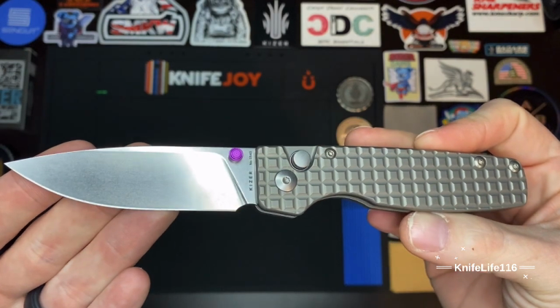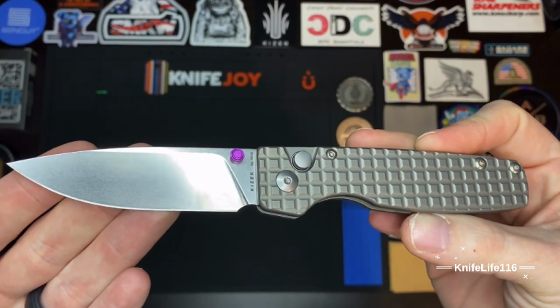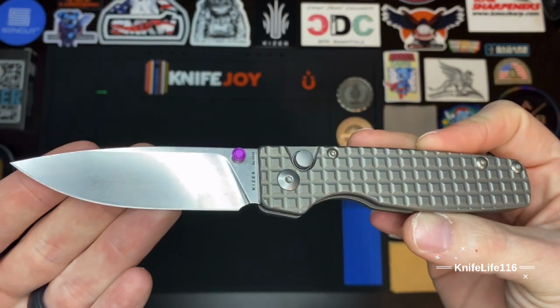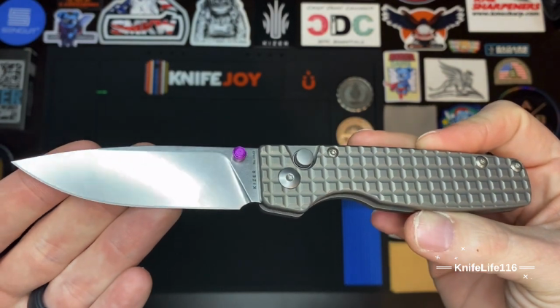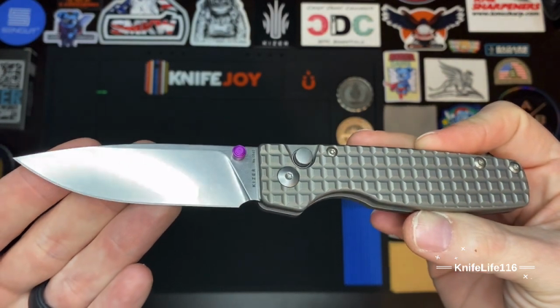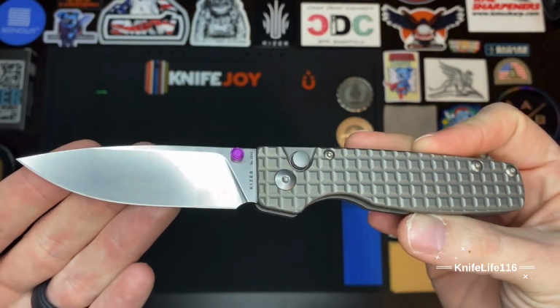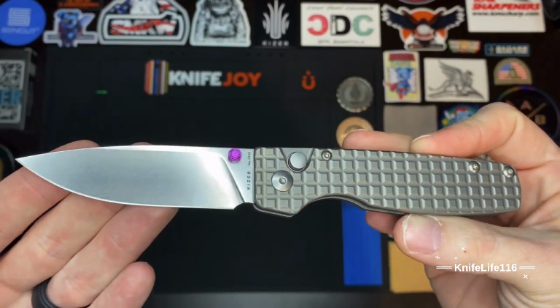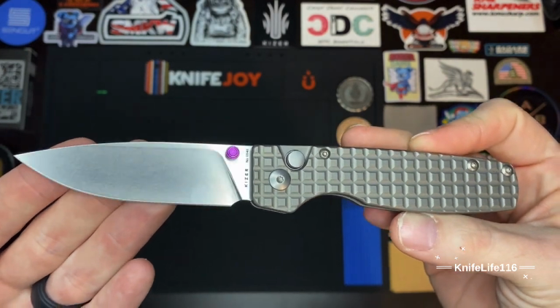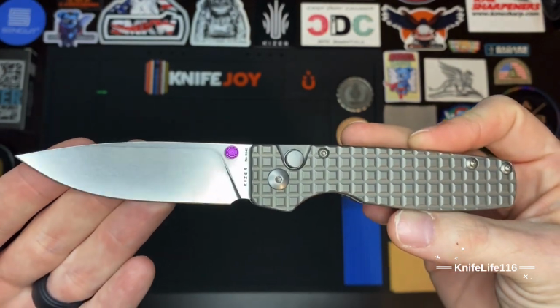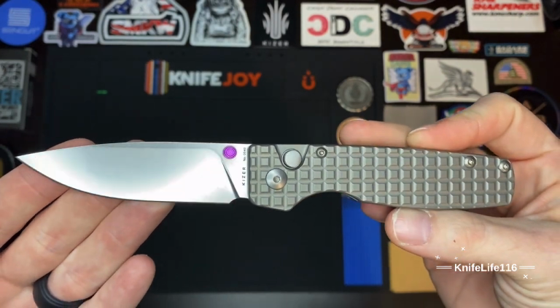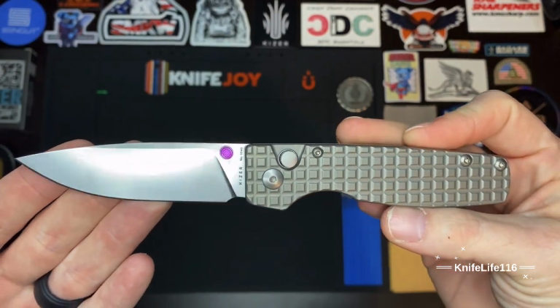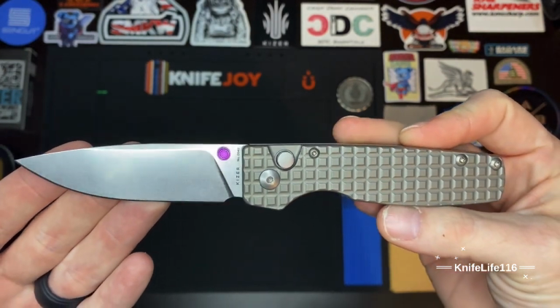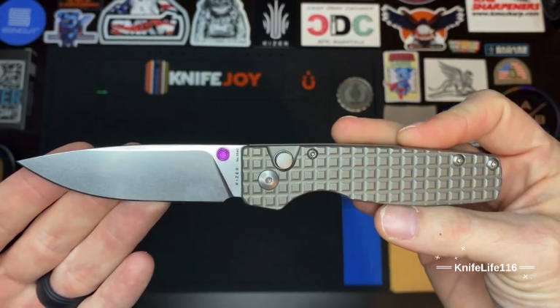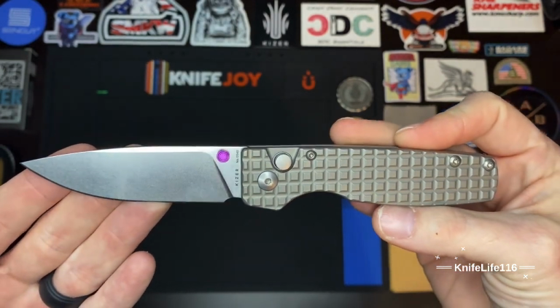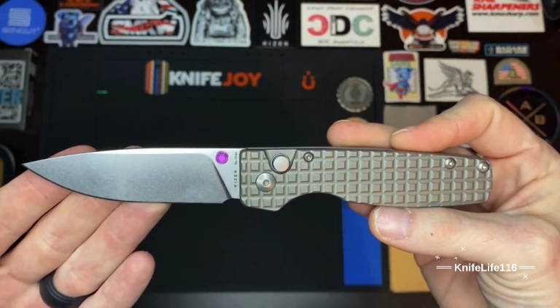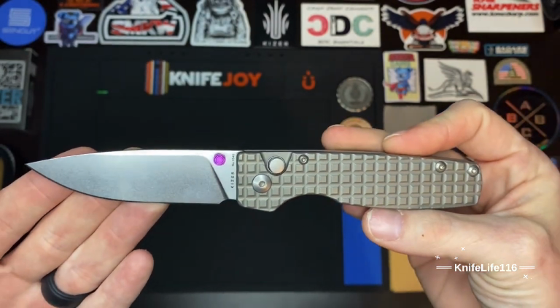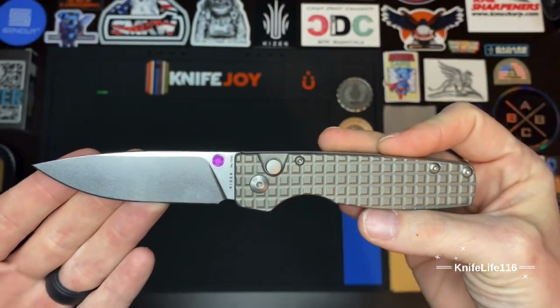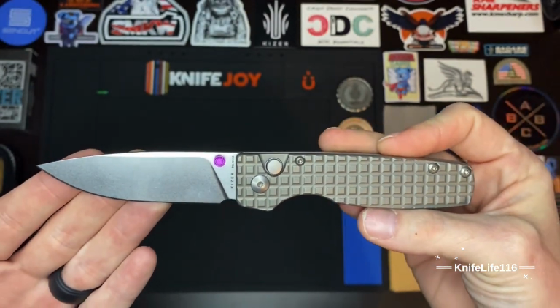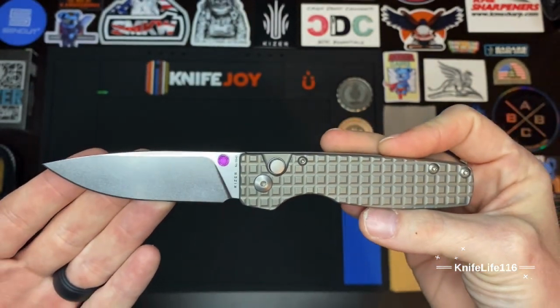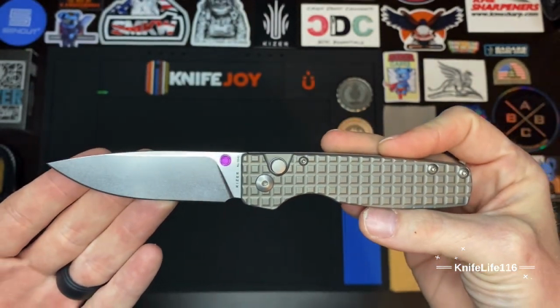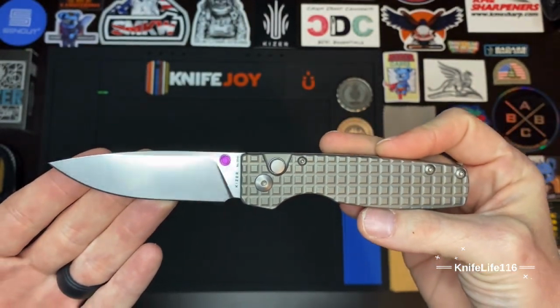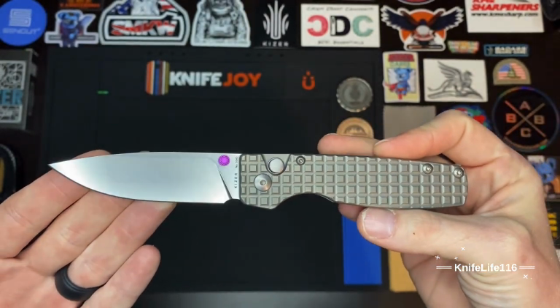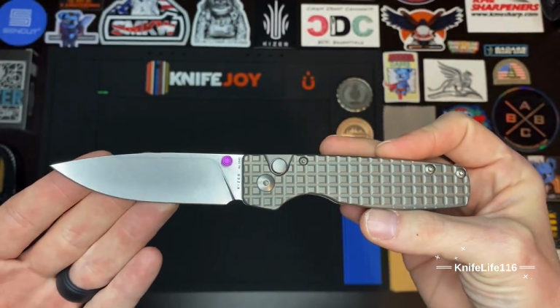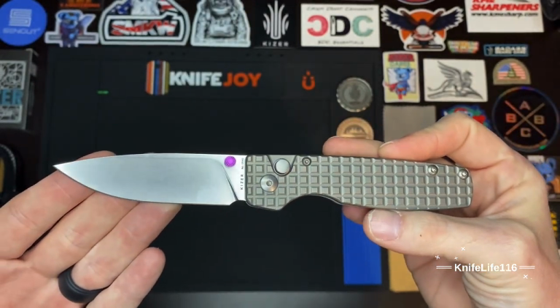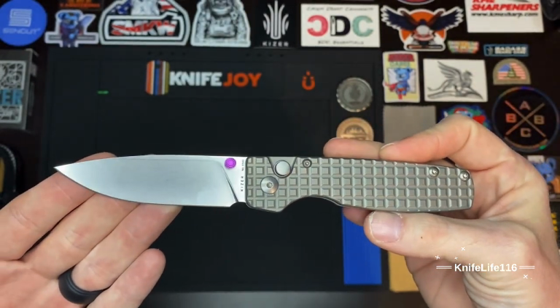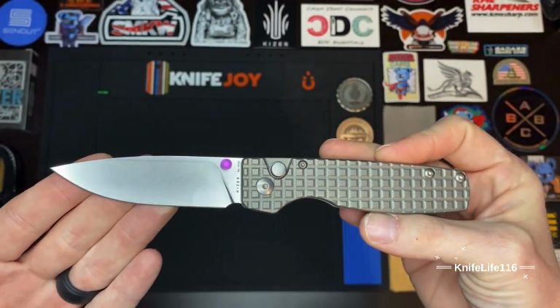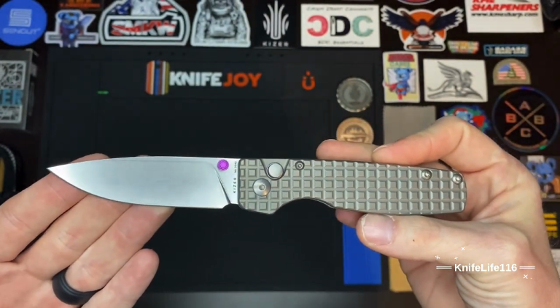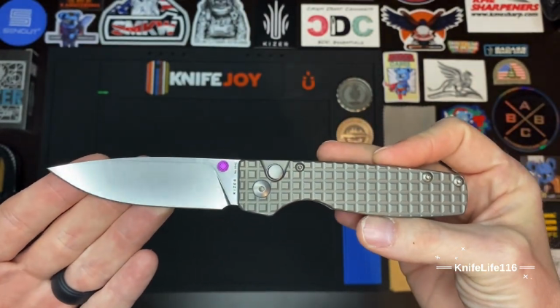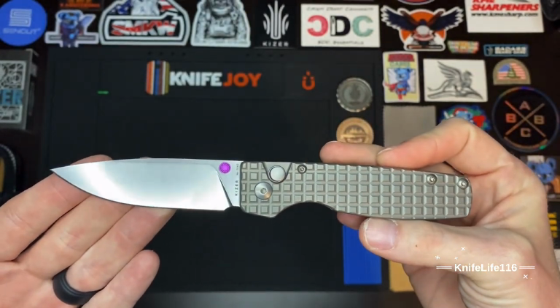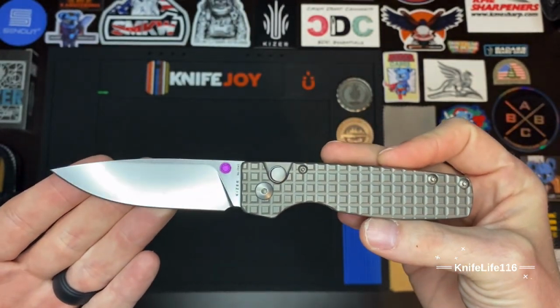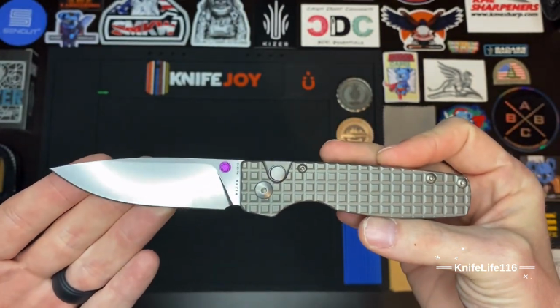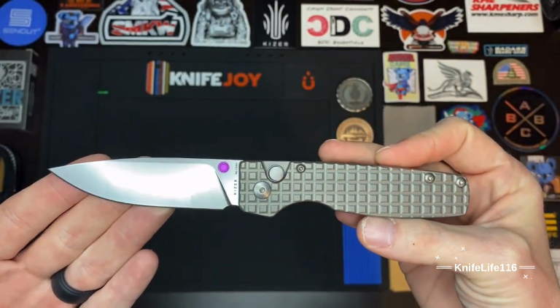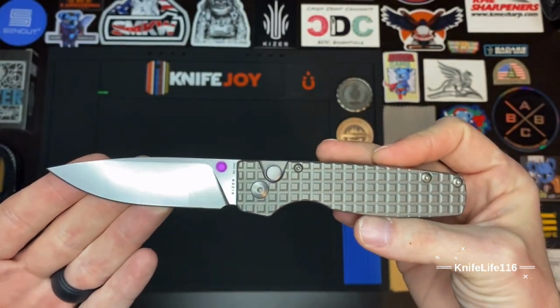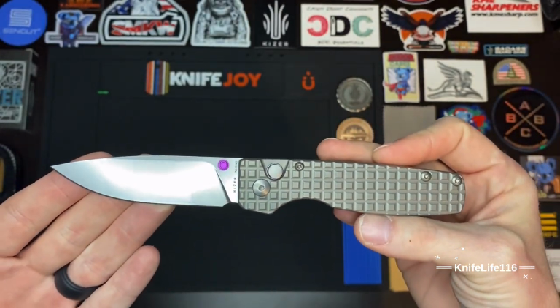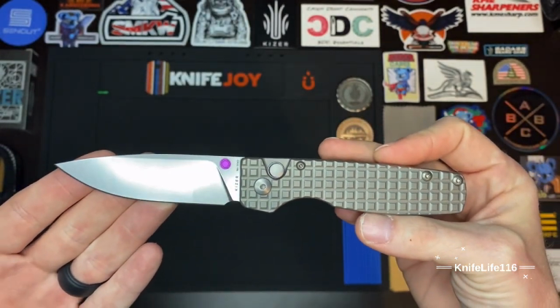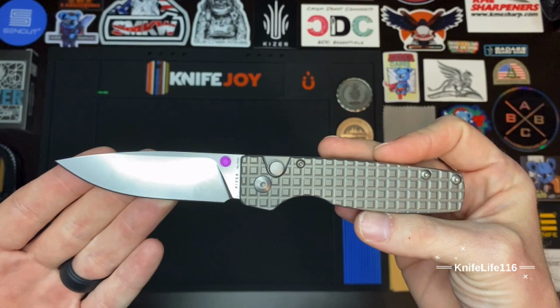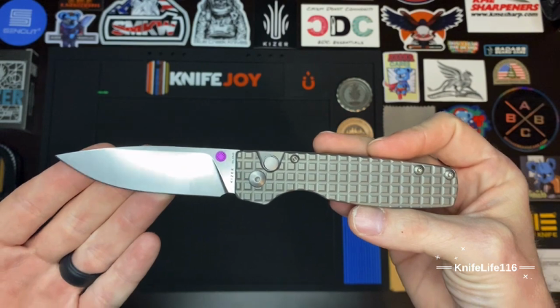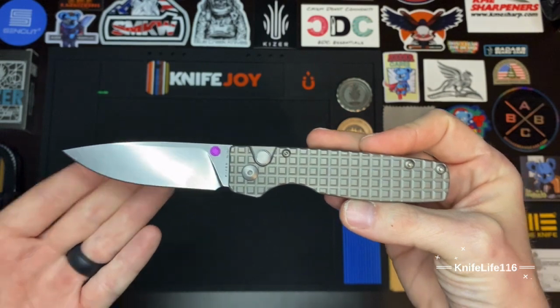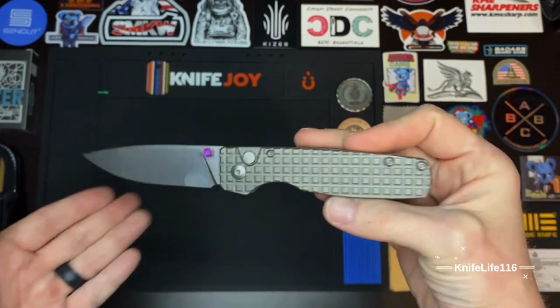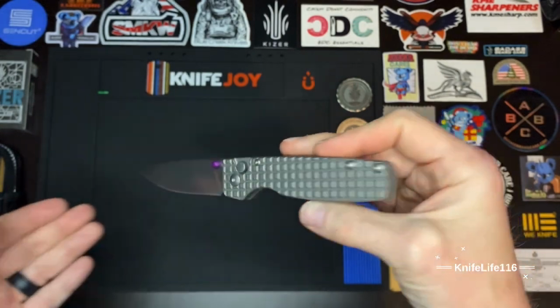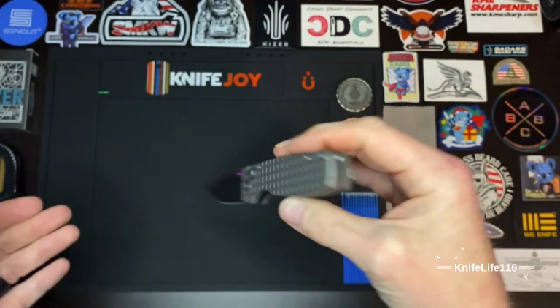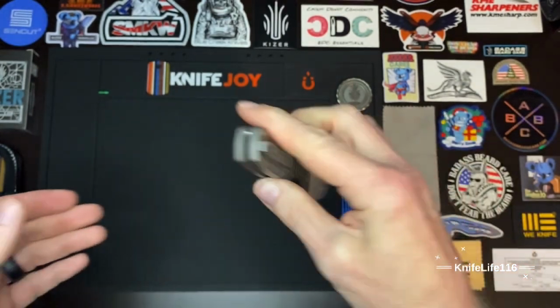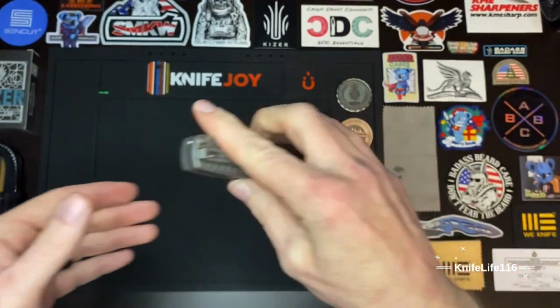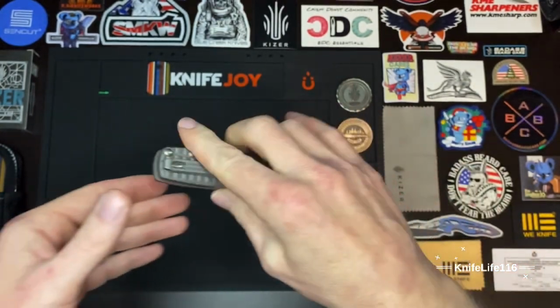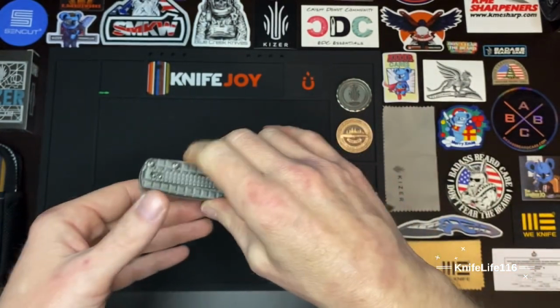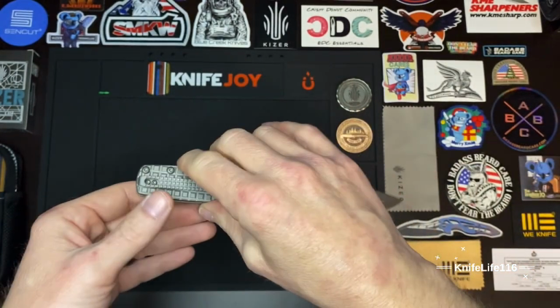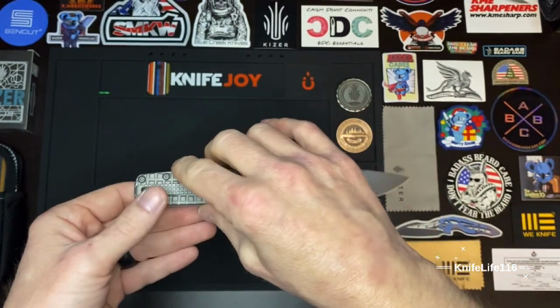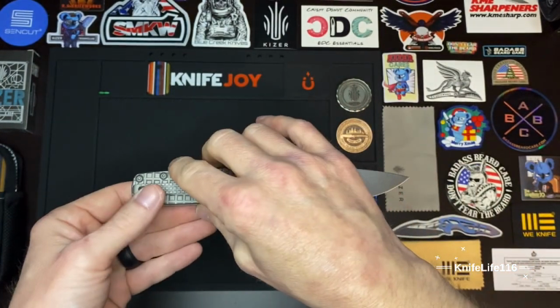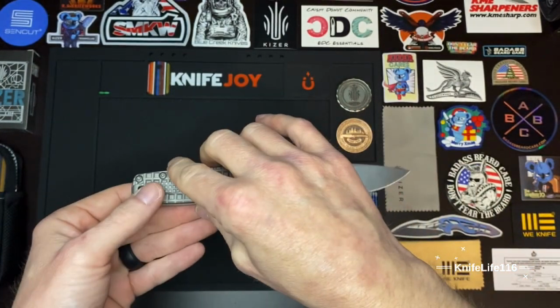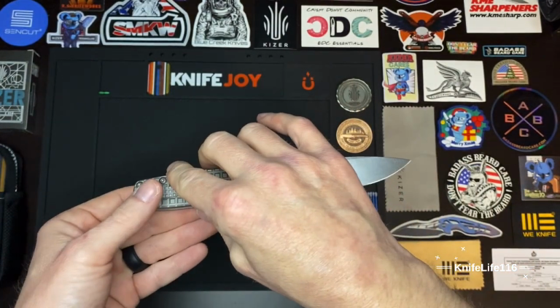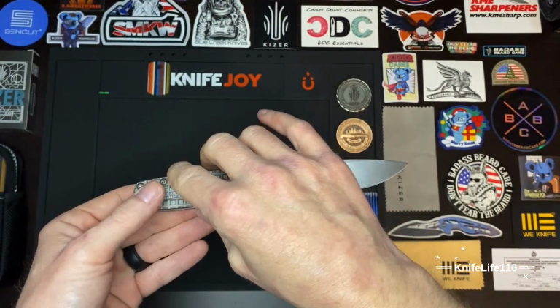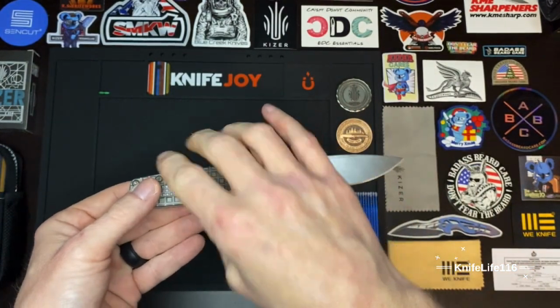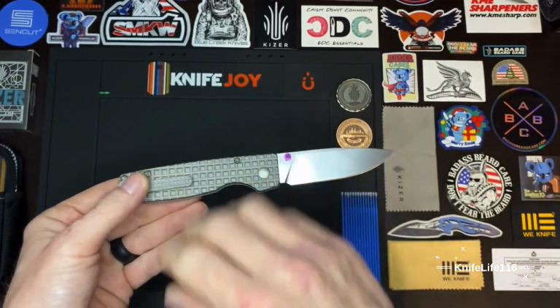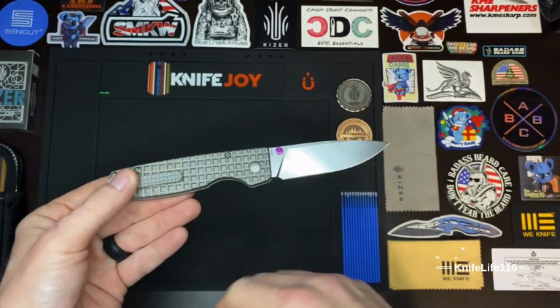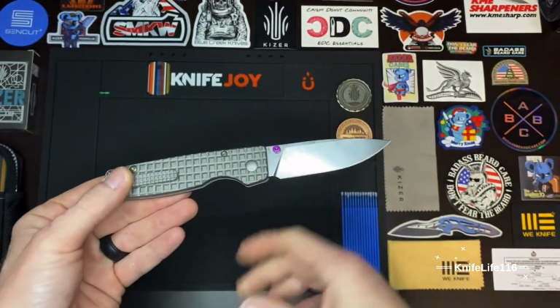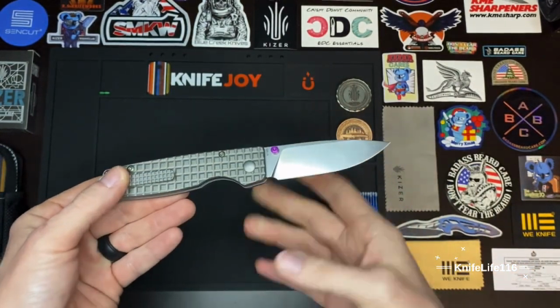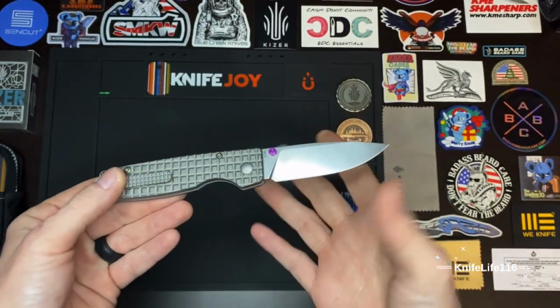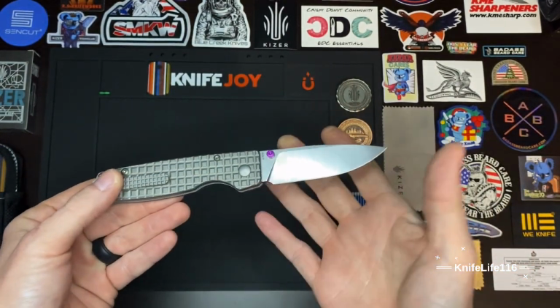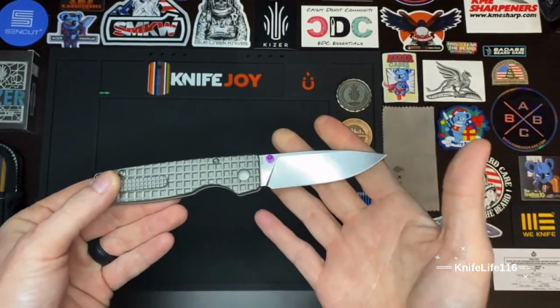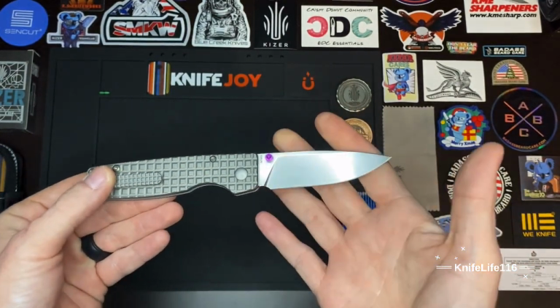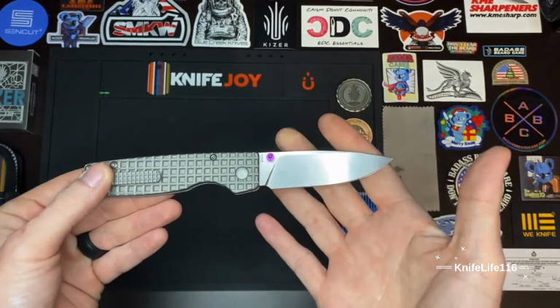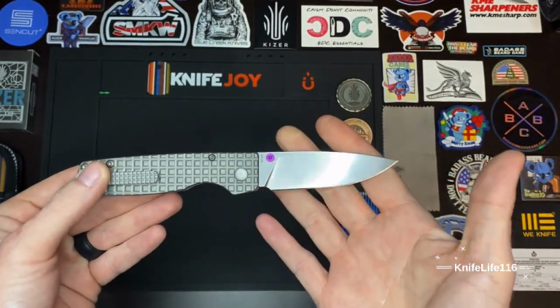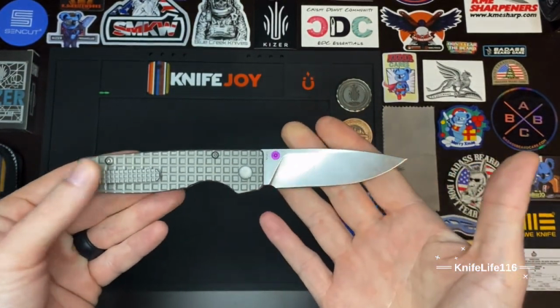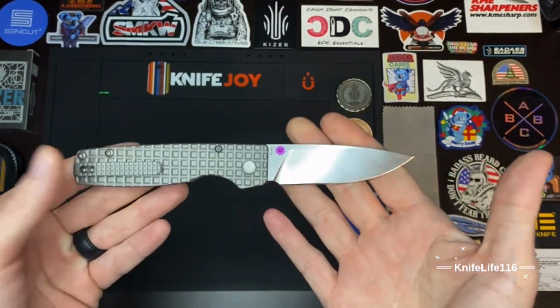Really good. A lot of knife companies are failing big time in this area nowadays, but I just really love the way this one was done.